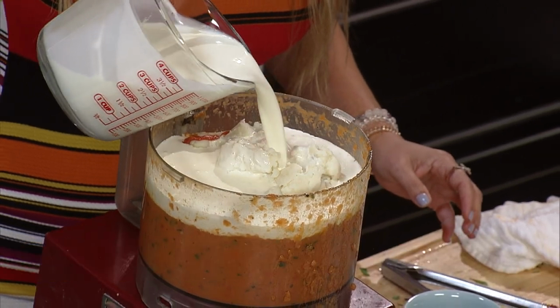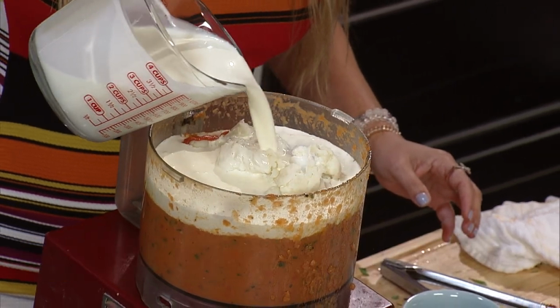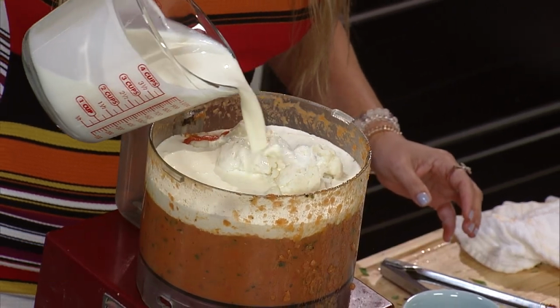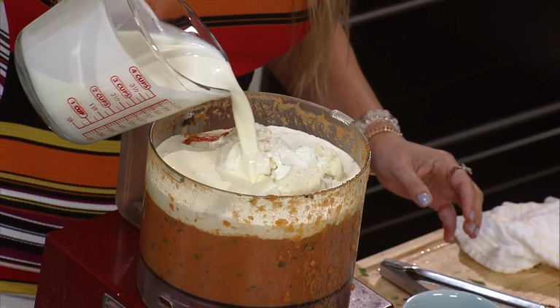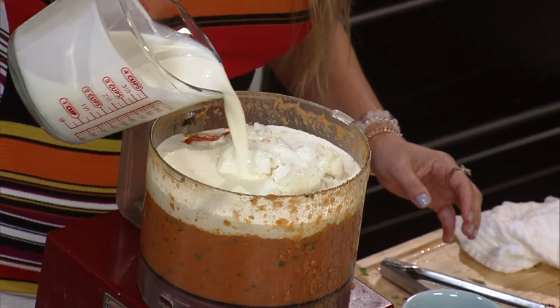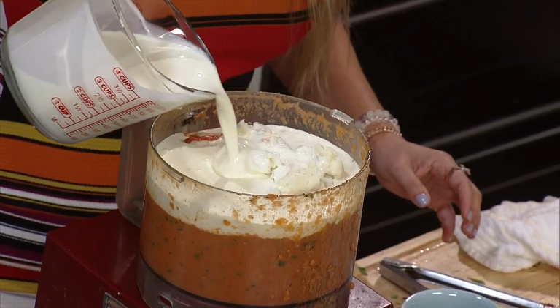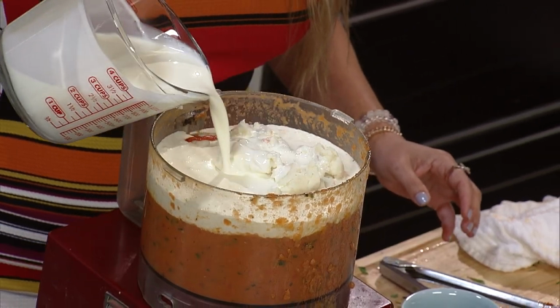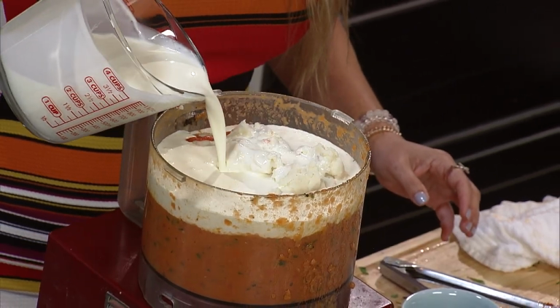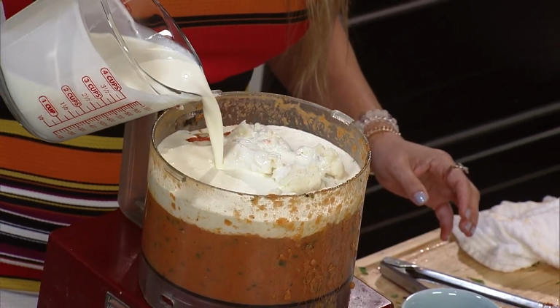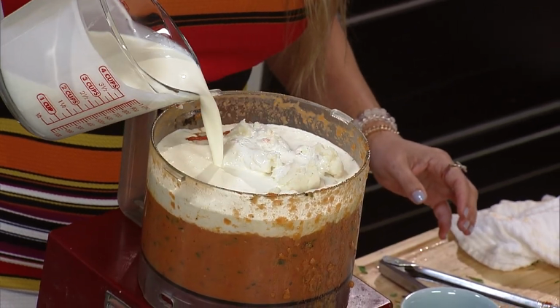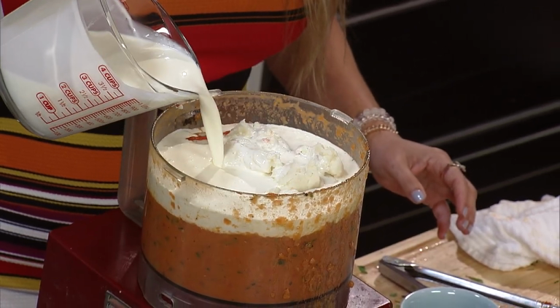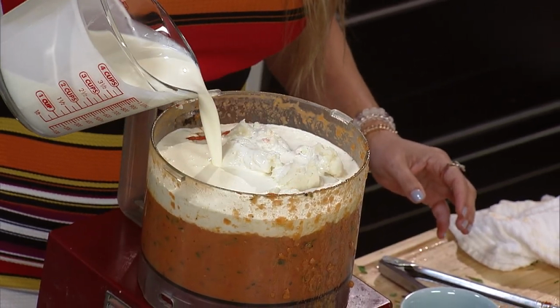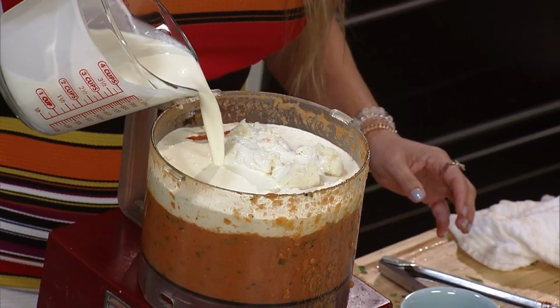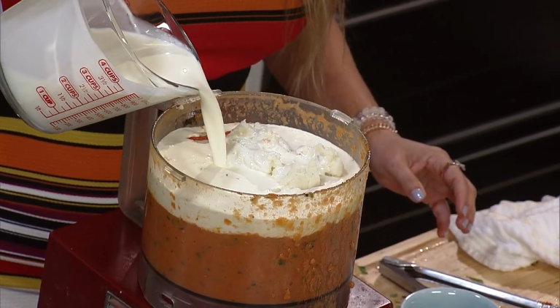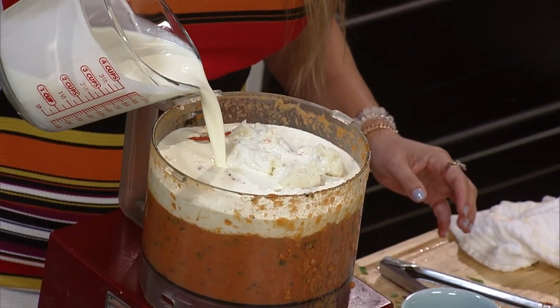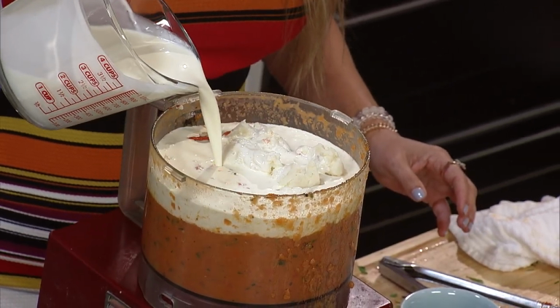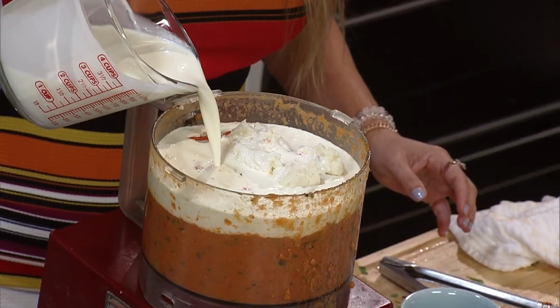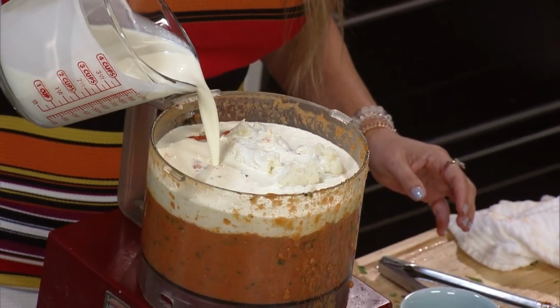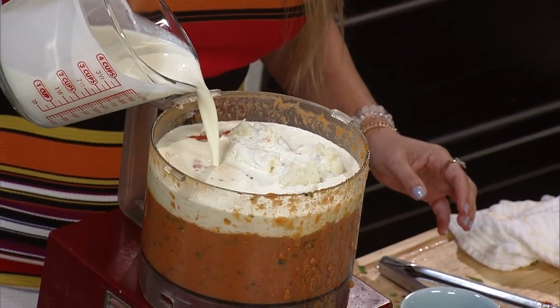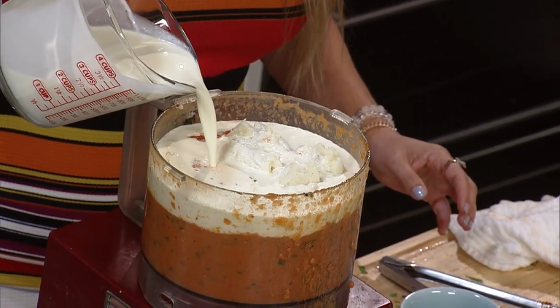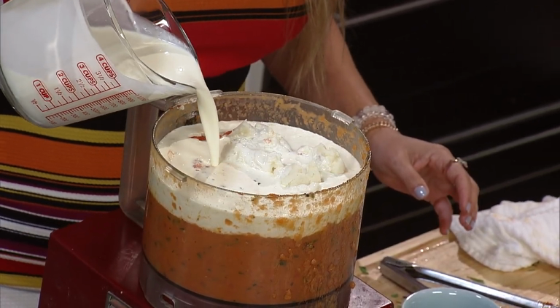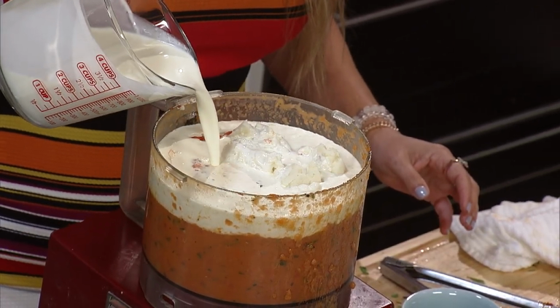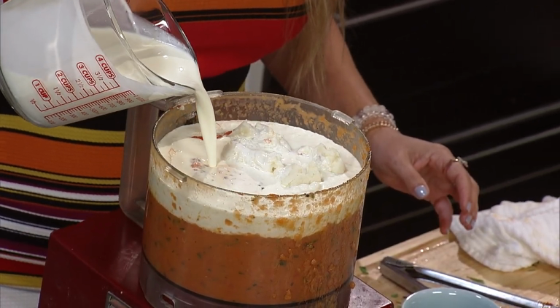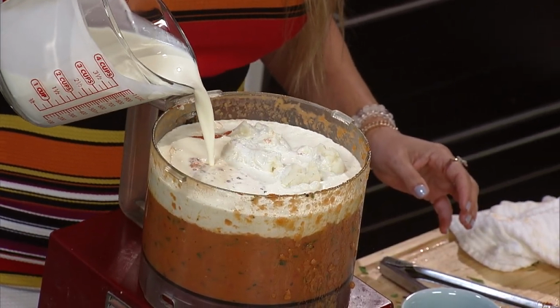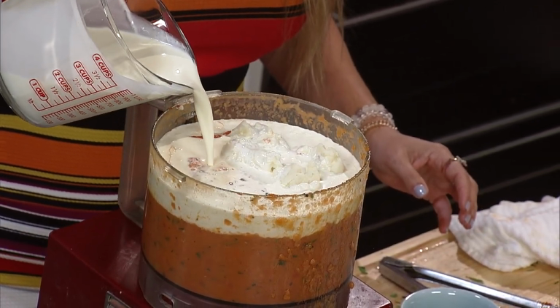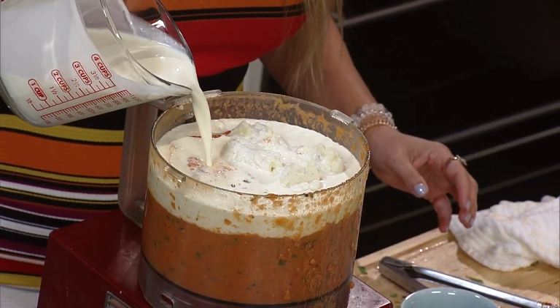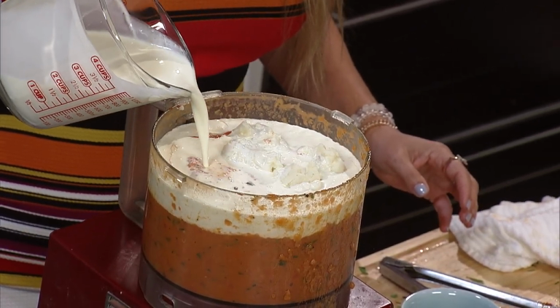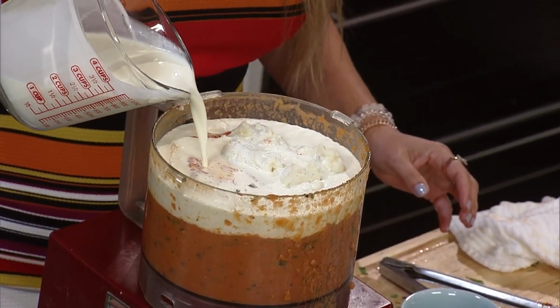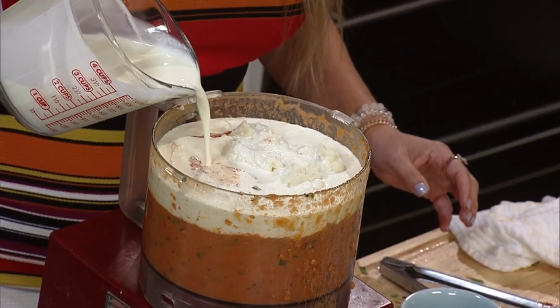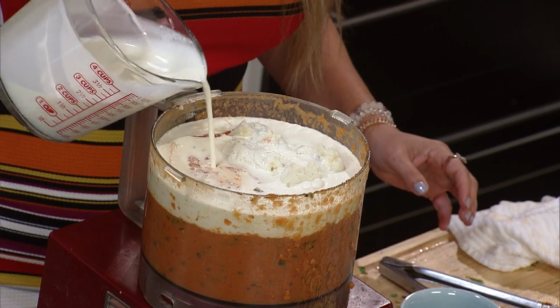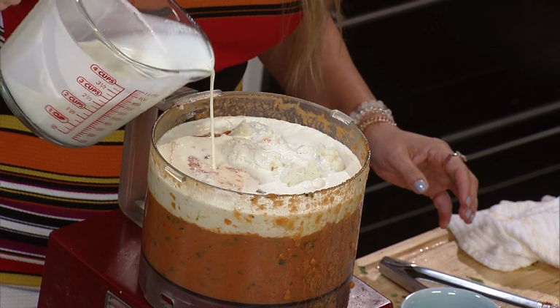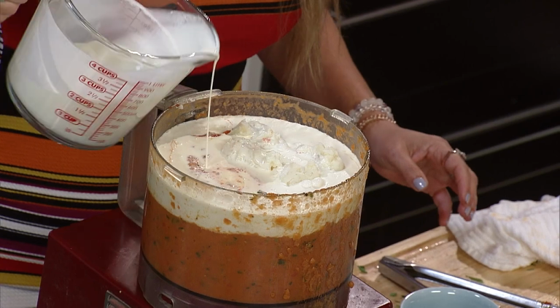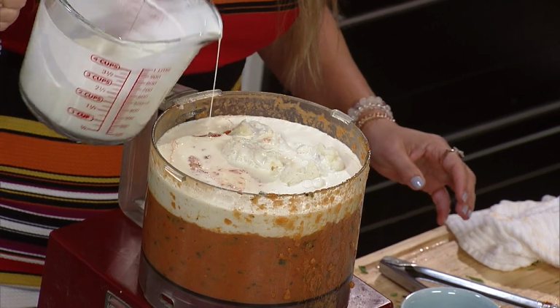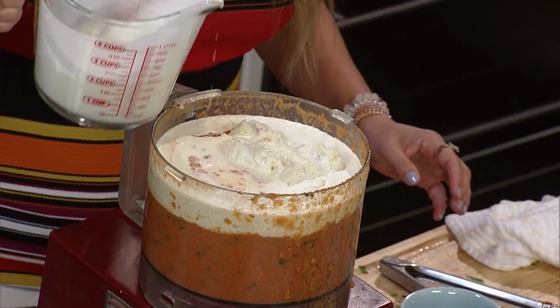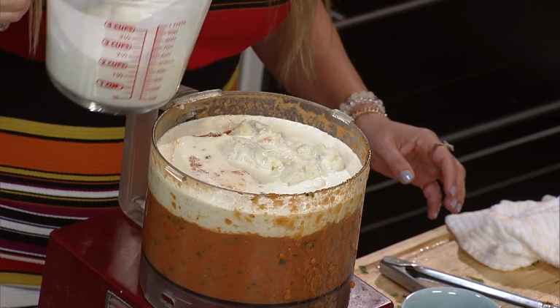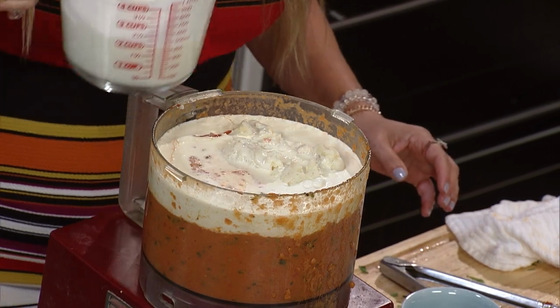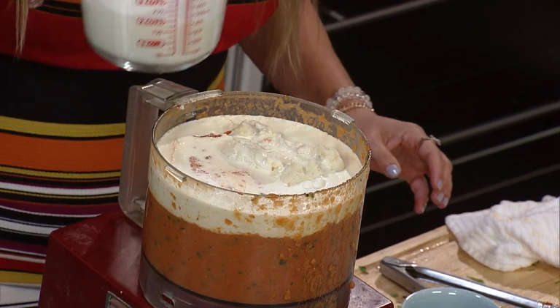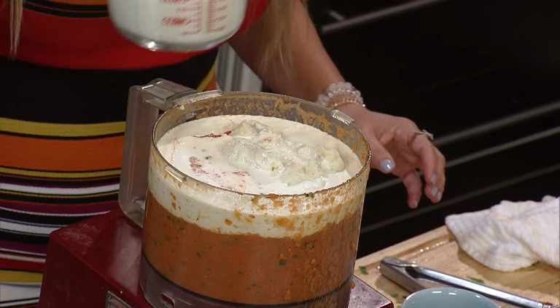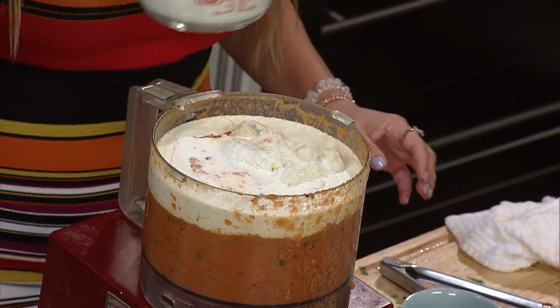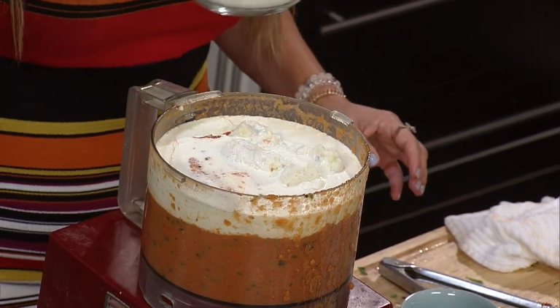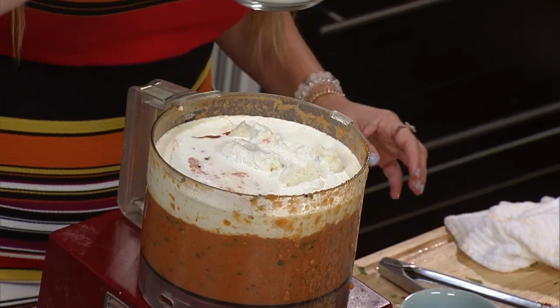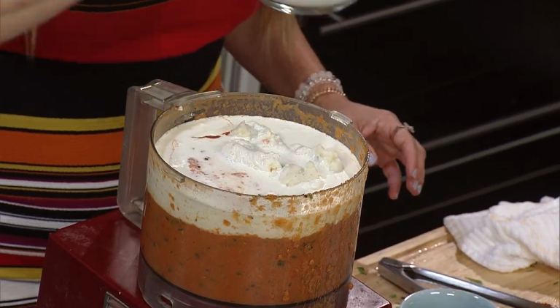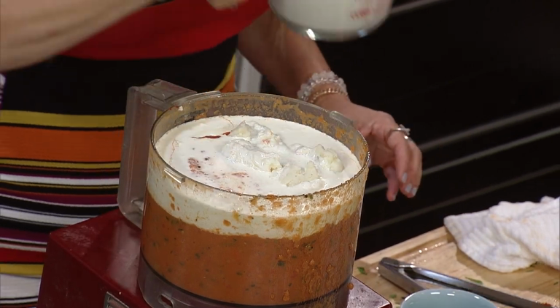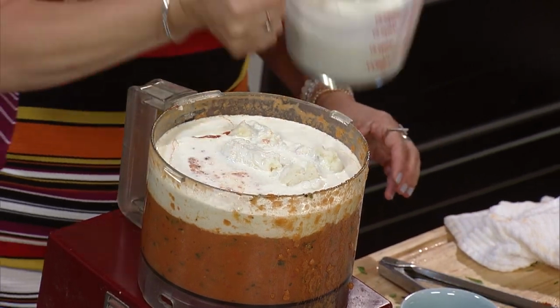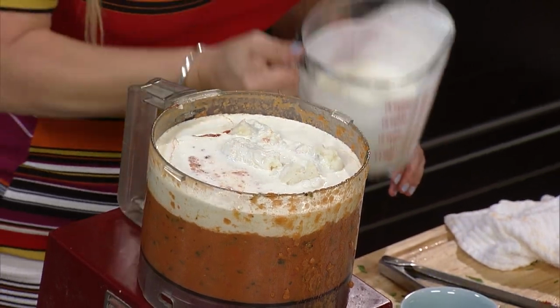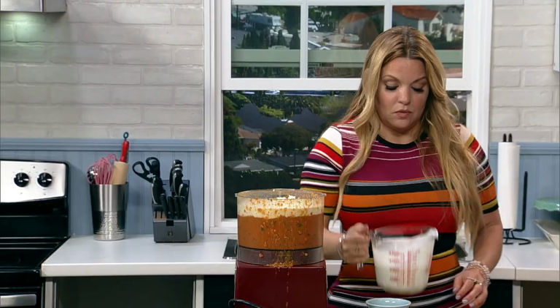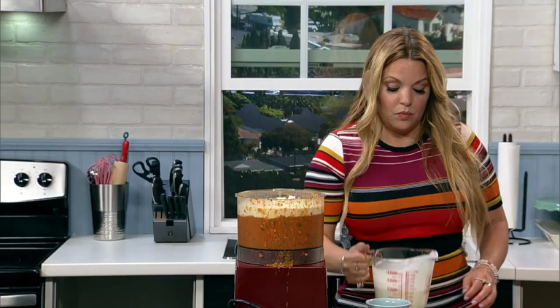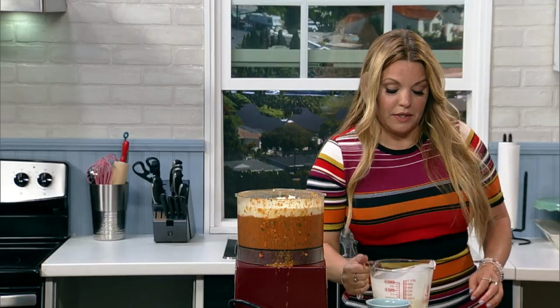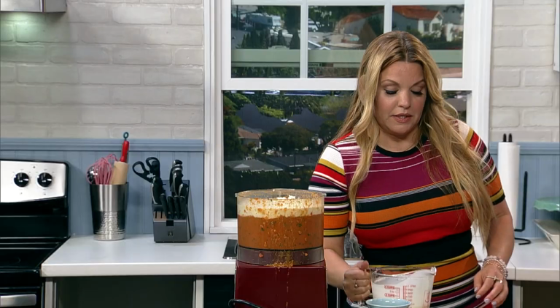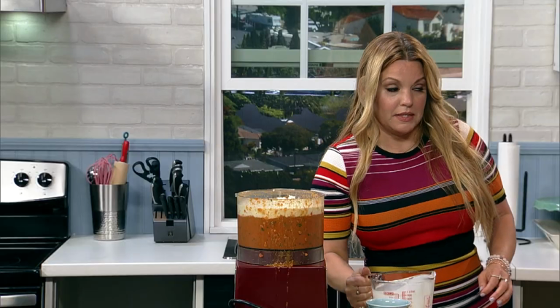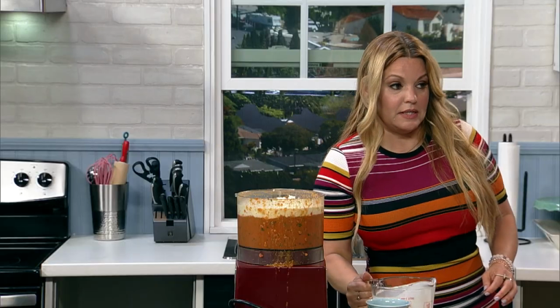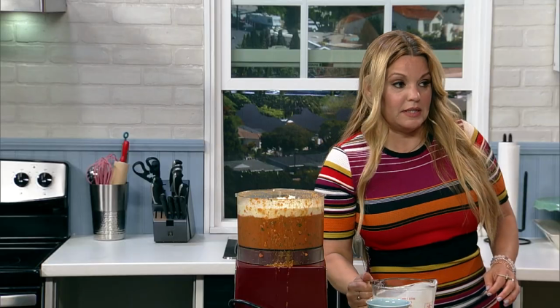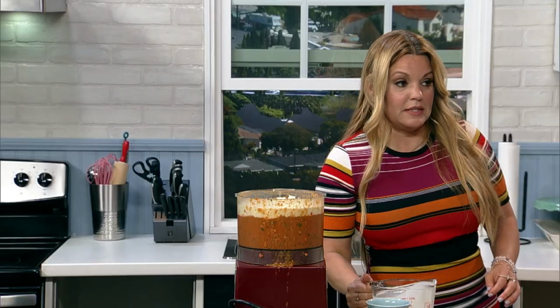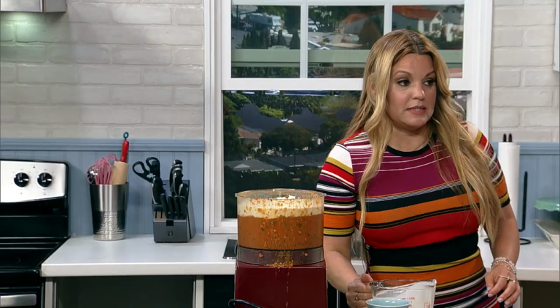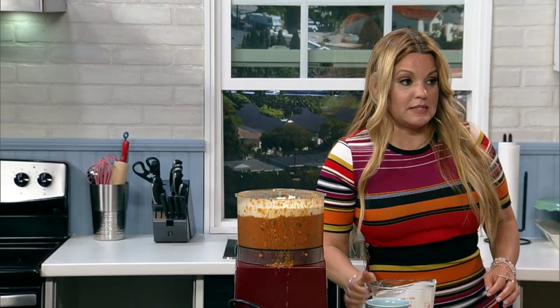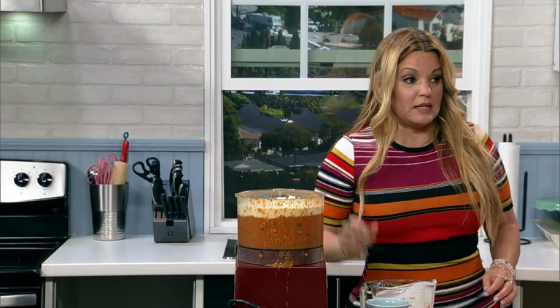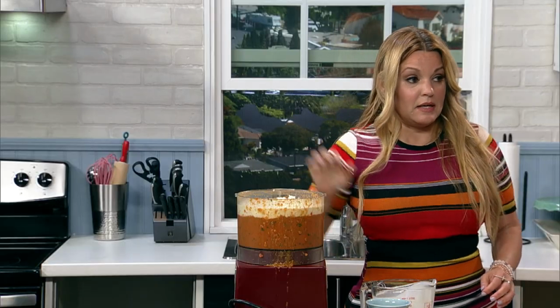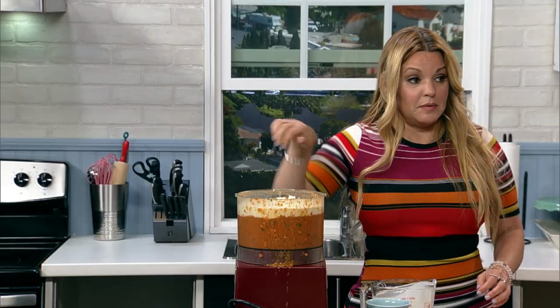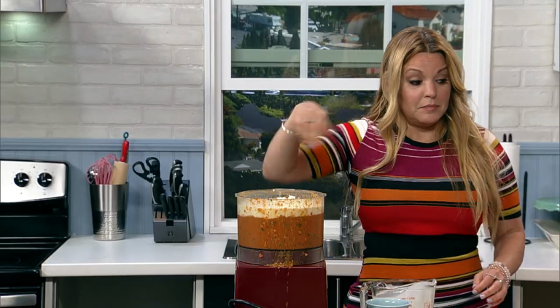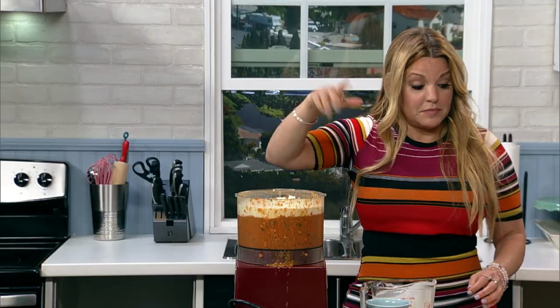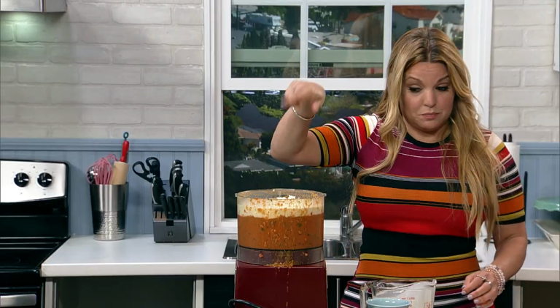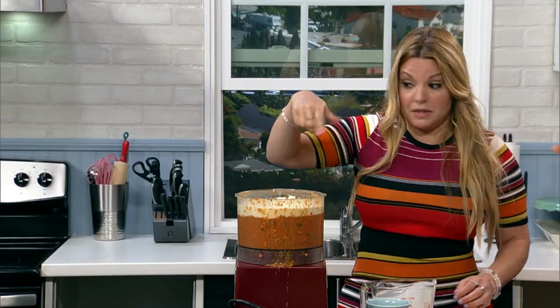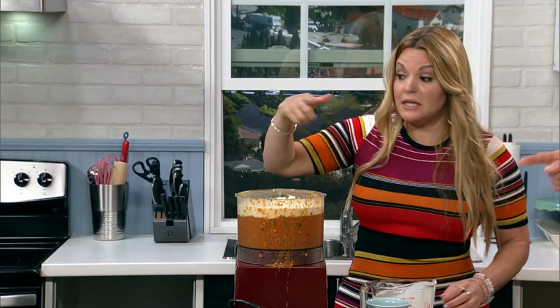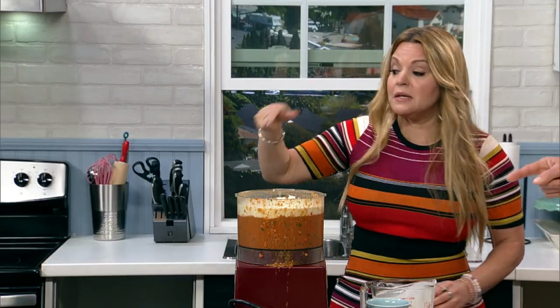You can pour the milk product in while the processor is spinning.